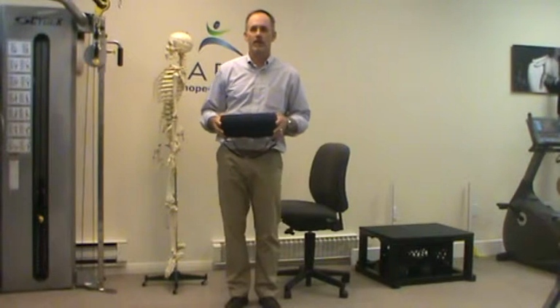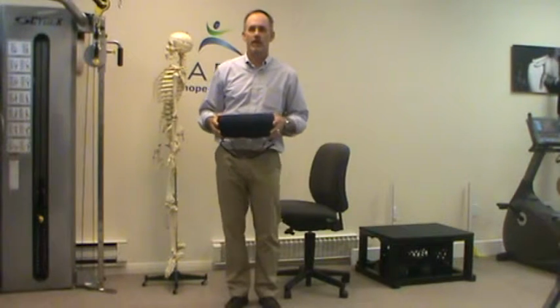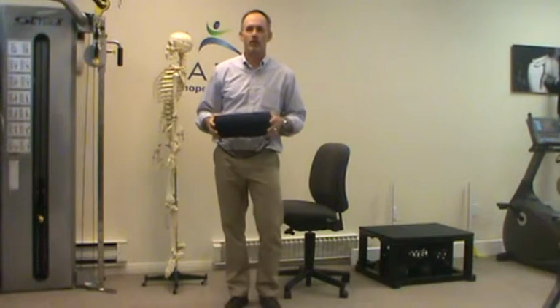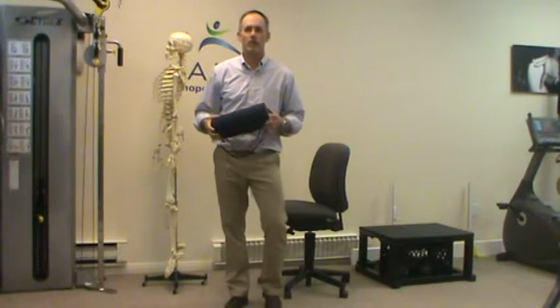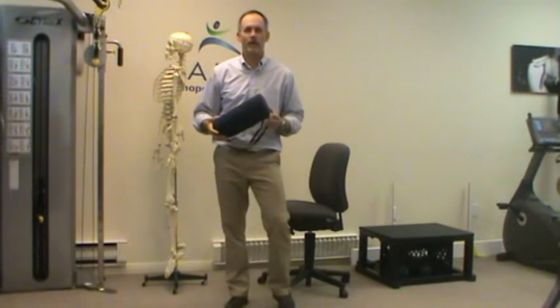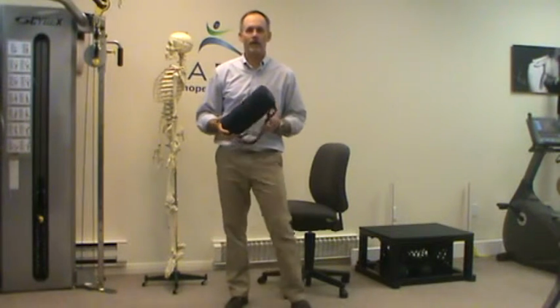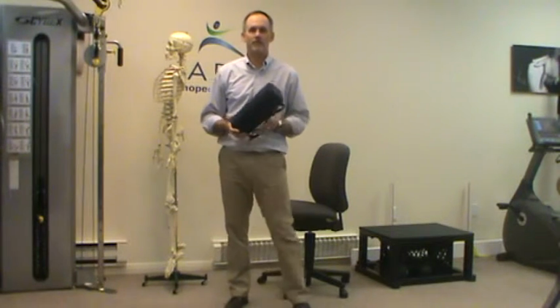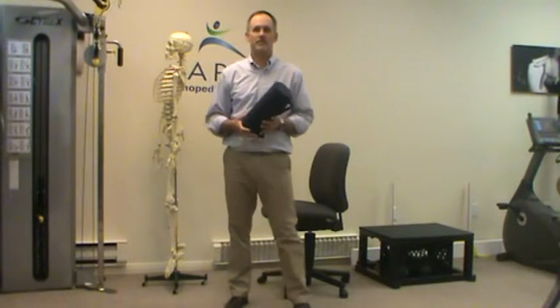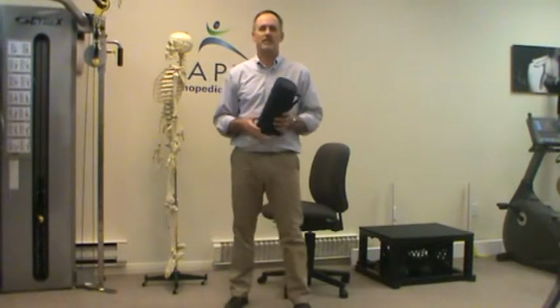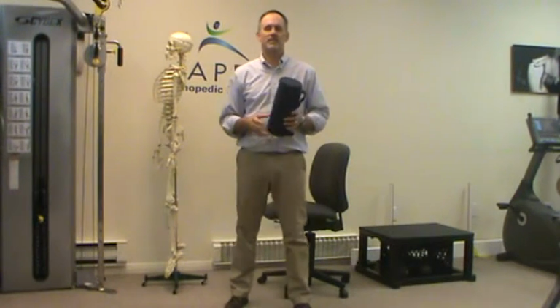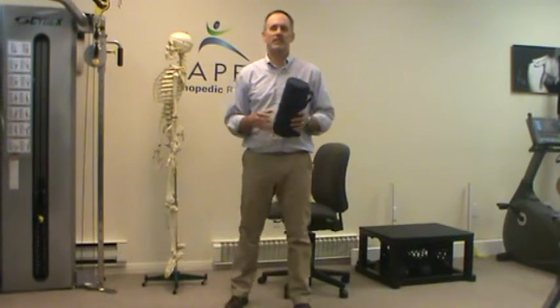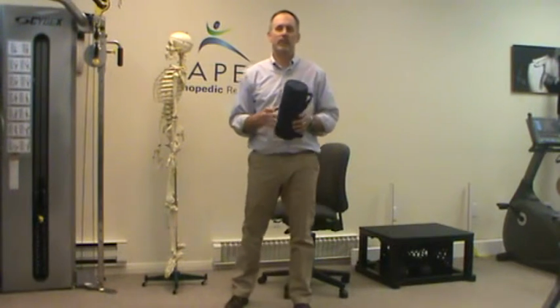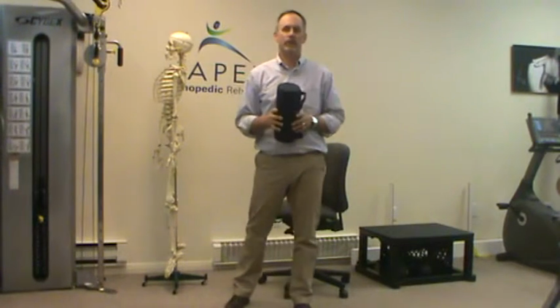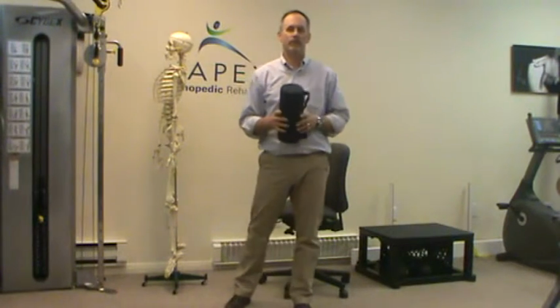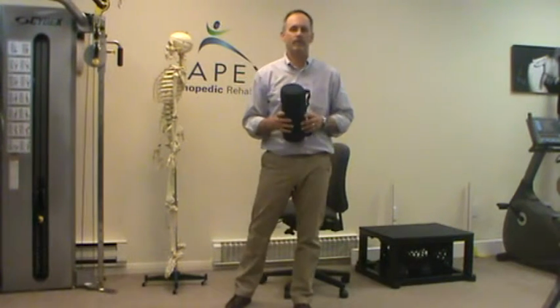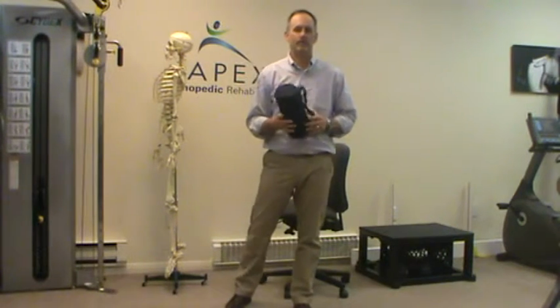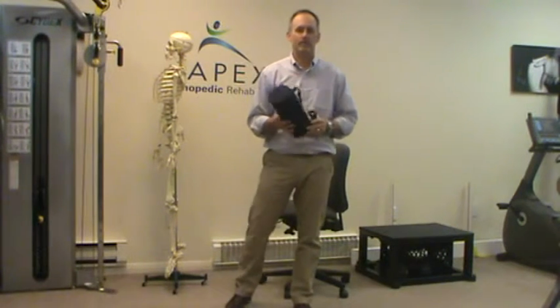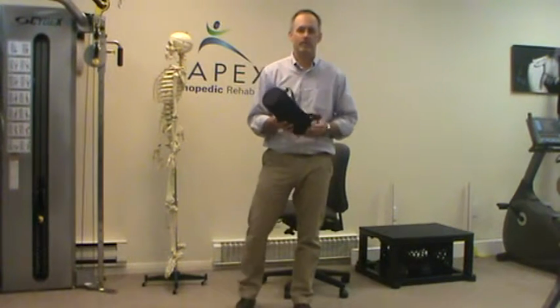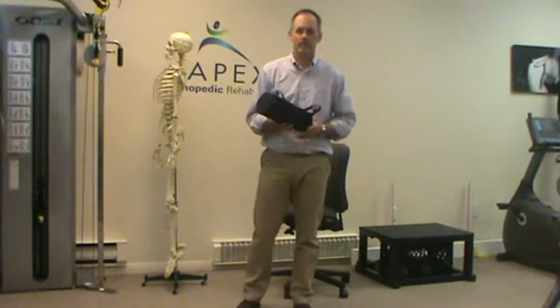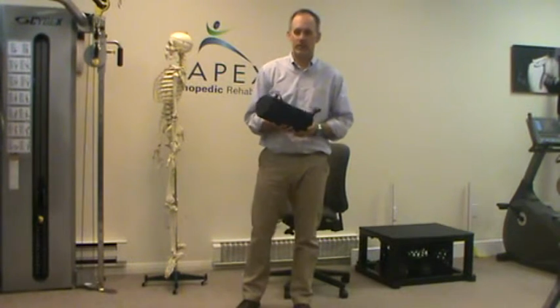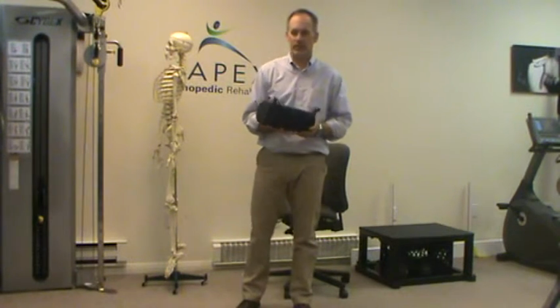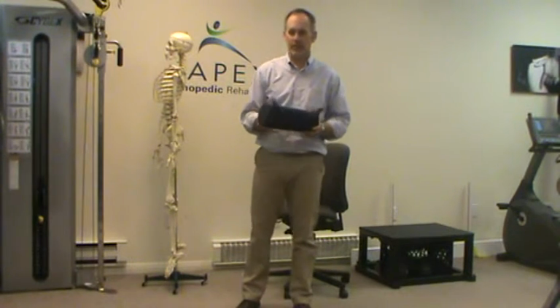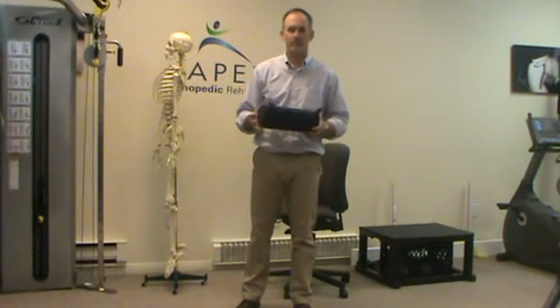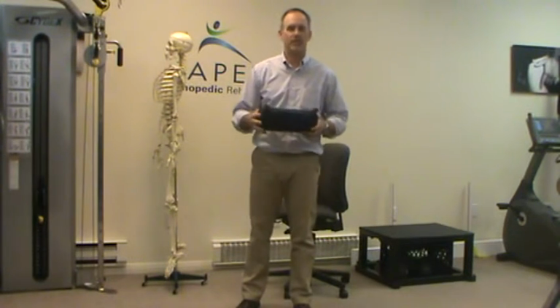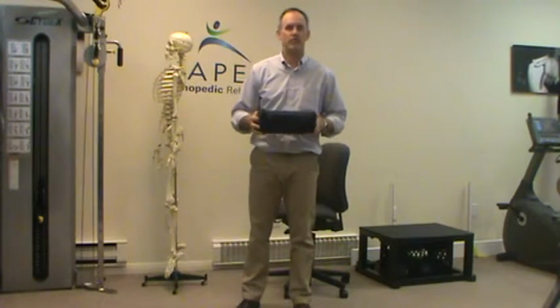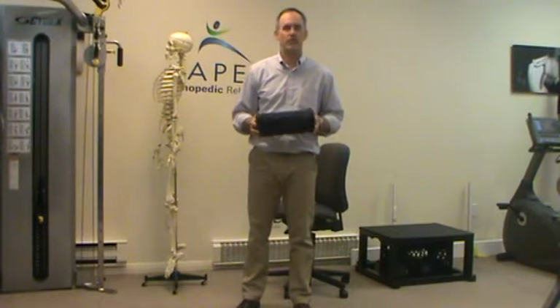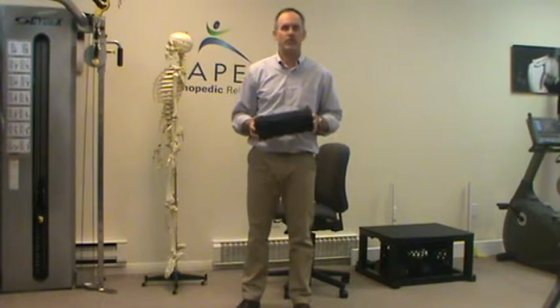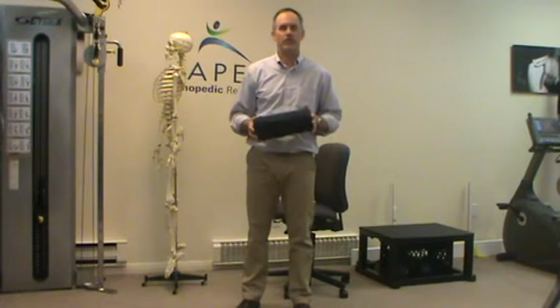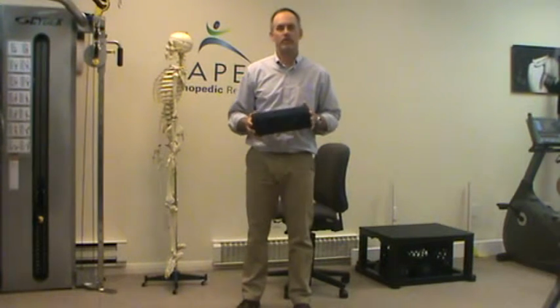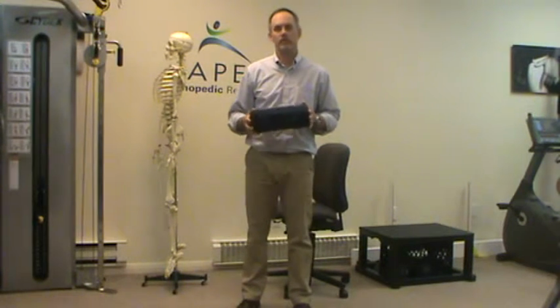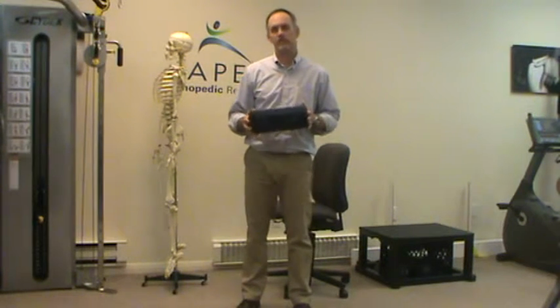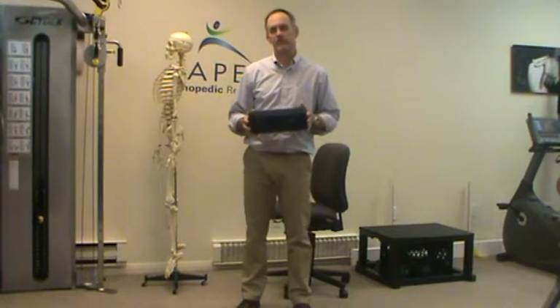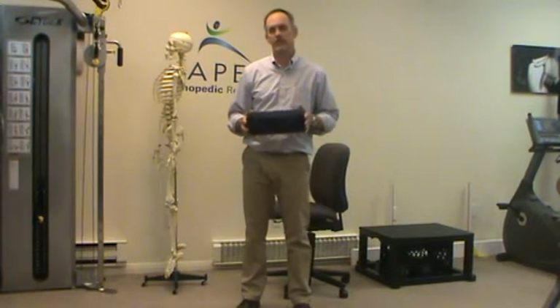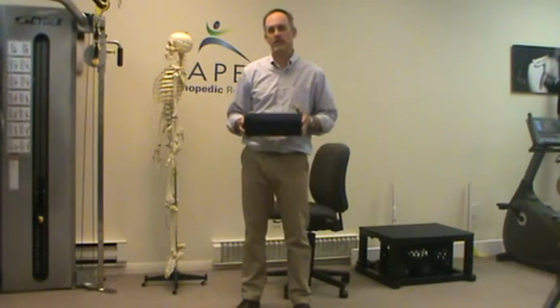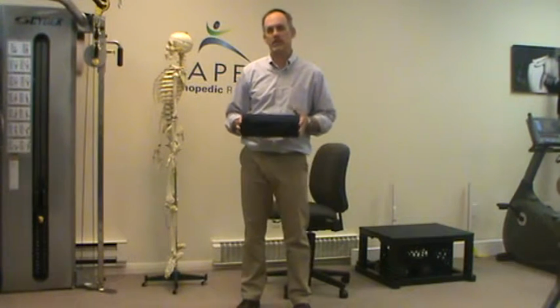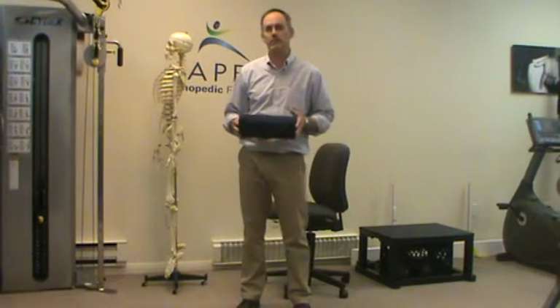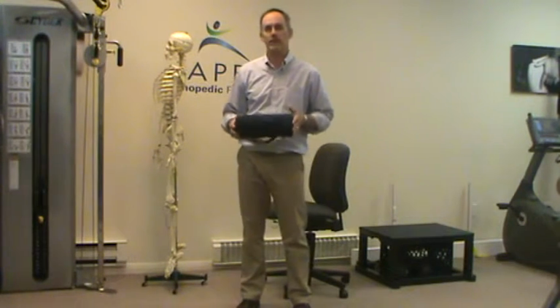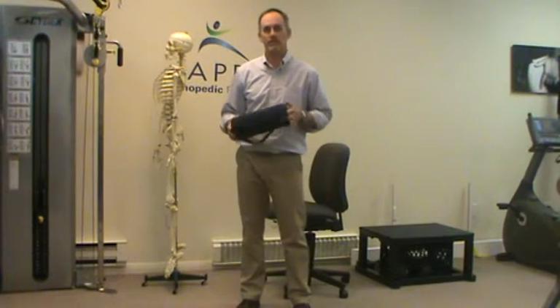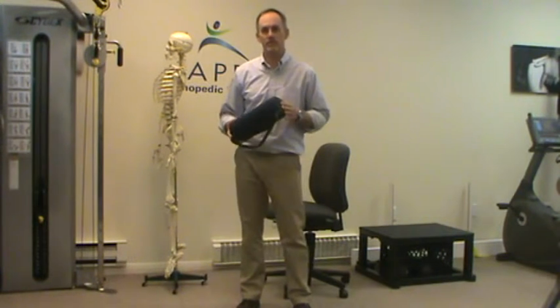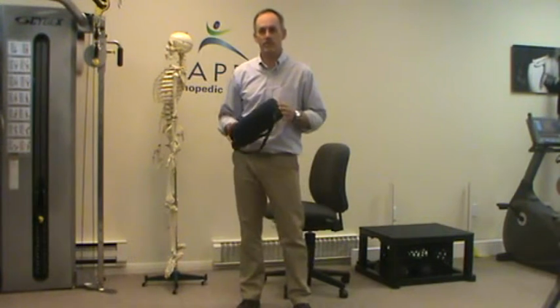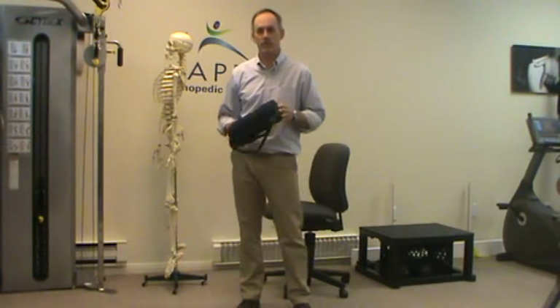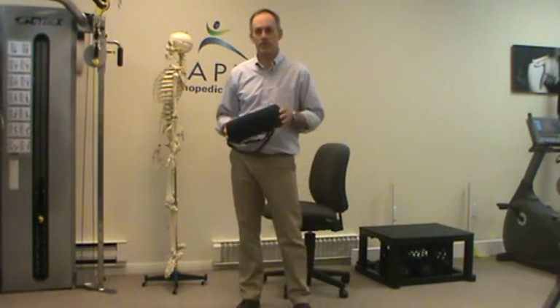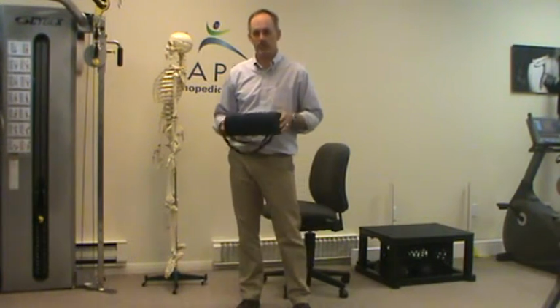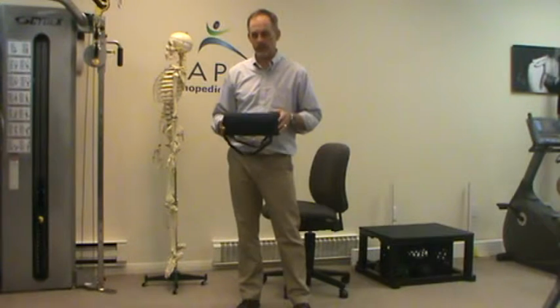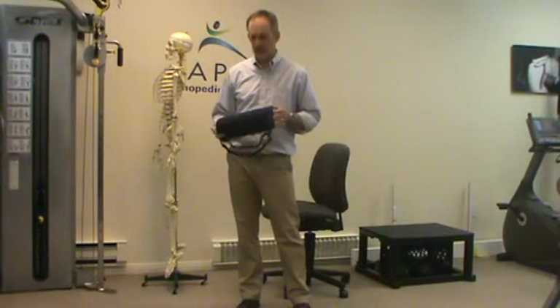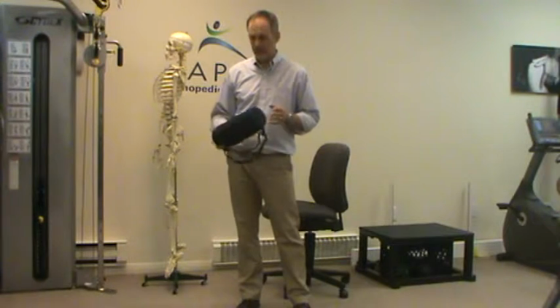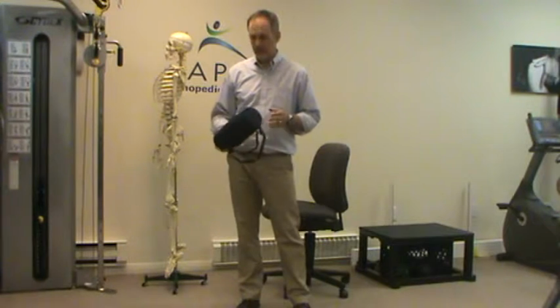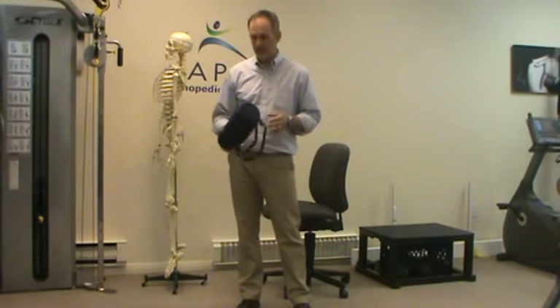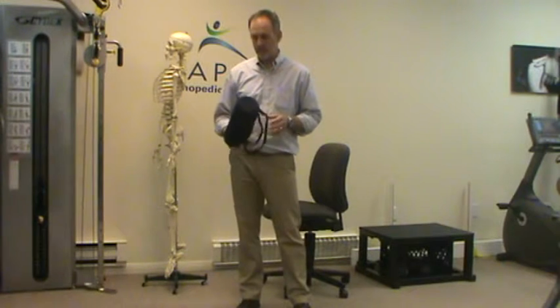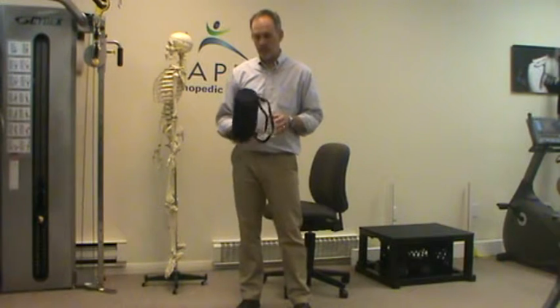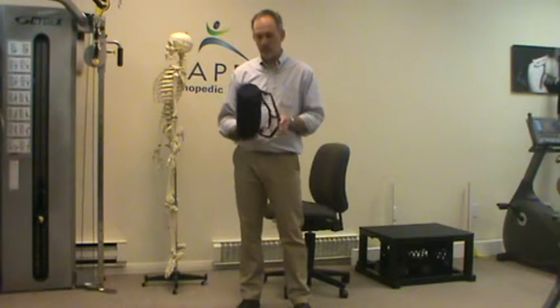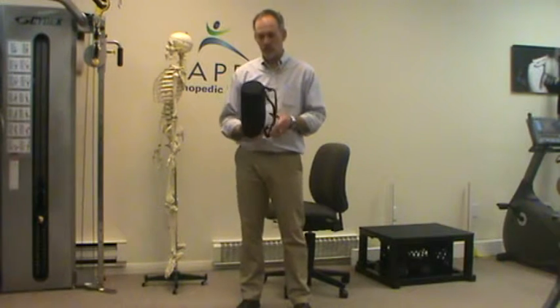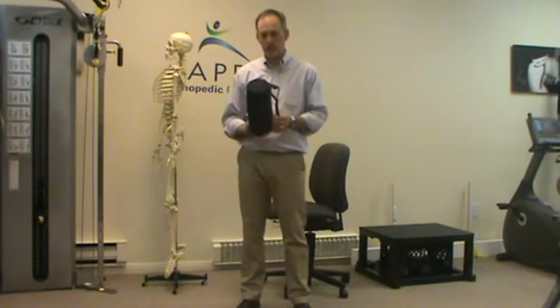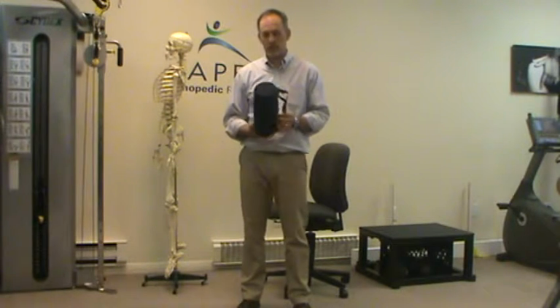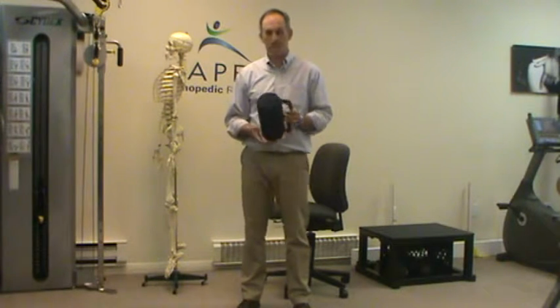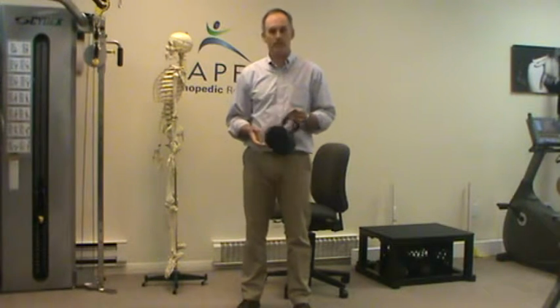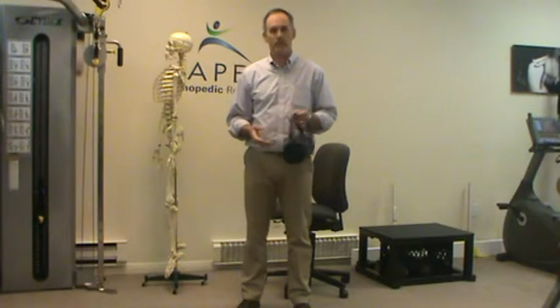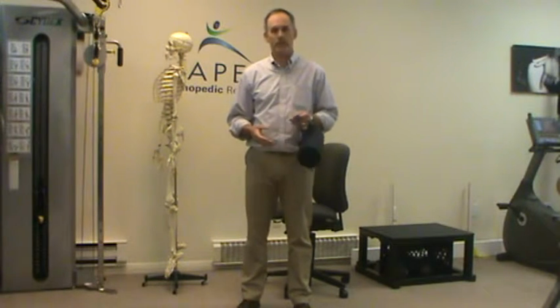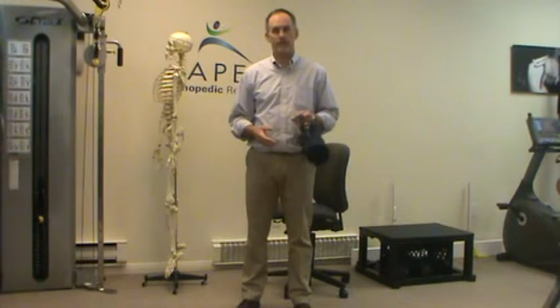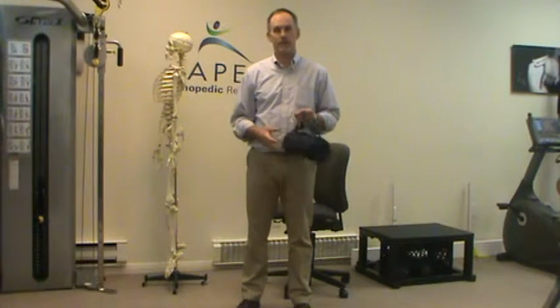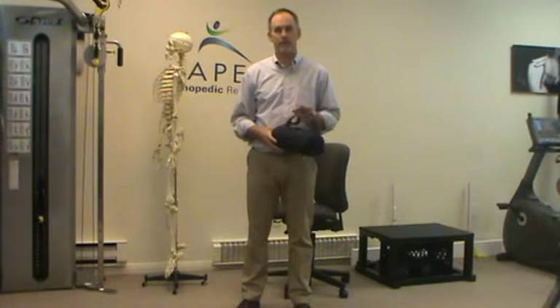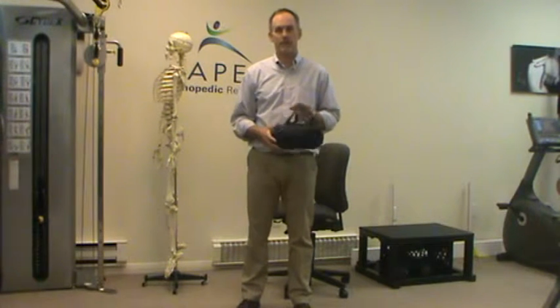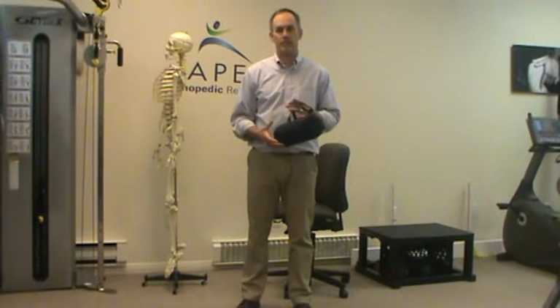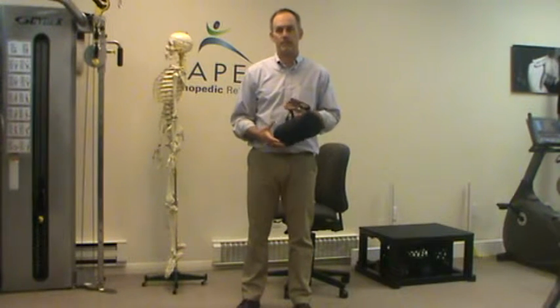Hello, my name is Tom Wellman. I'm from Apex Orthopaedic Rehabilitation in Paramus, New Jersey. I'm a sports and orthopaedic physical therapist.